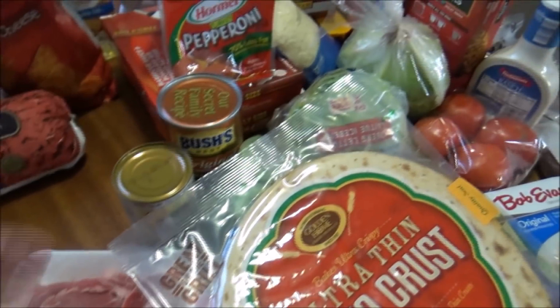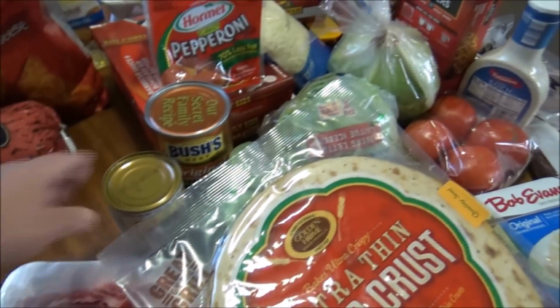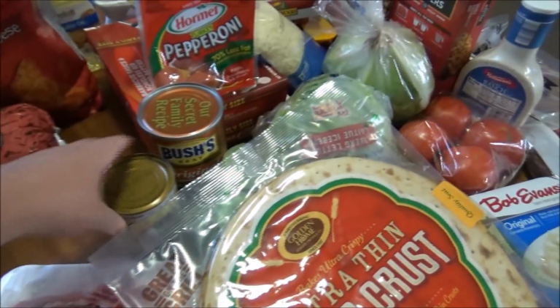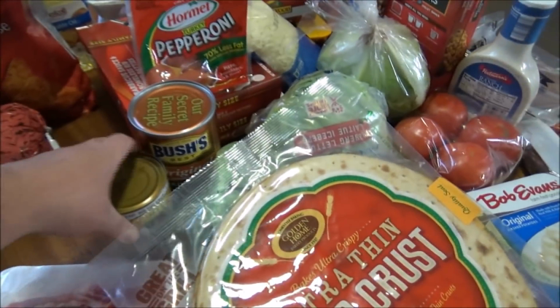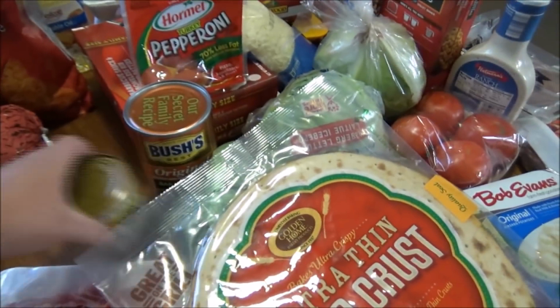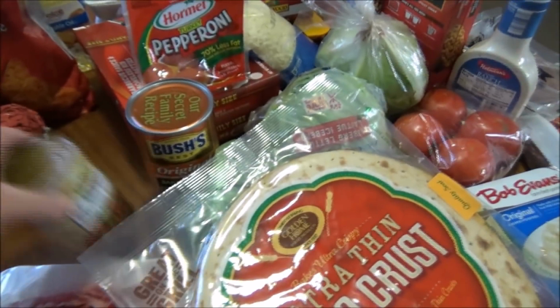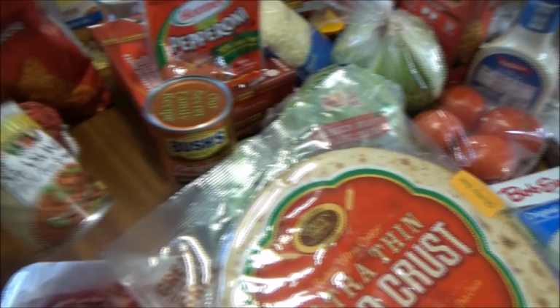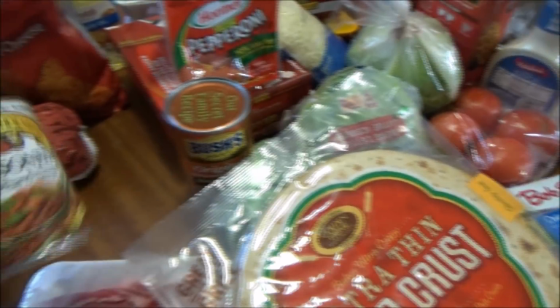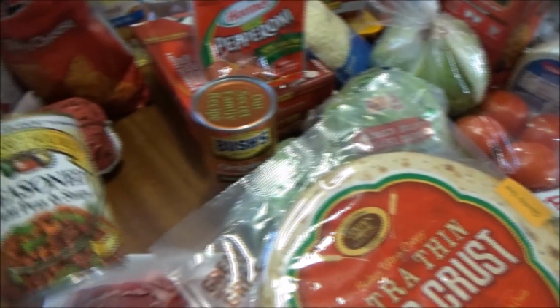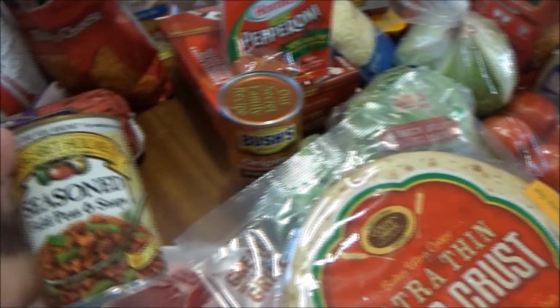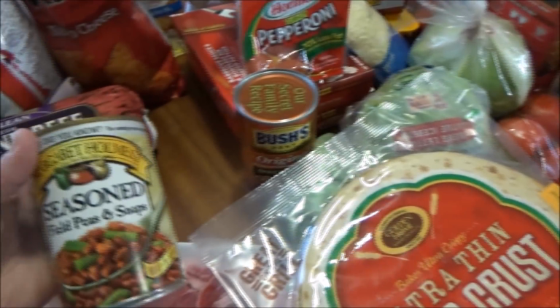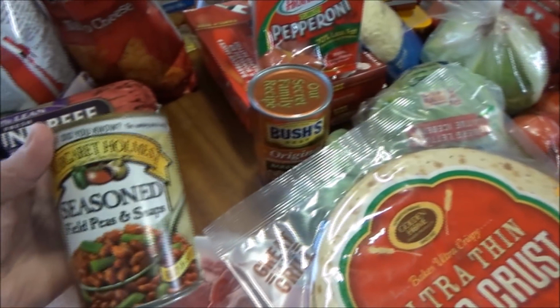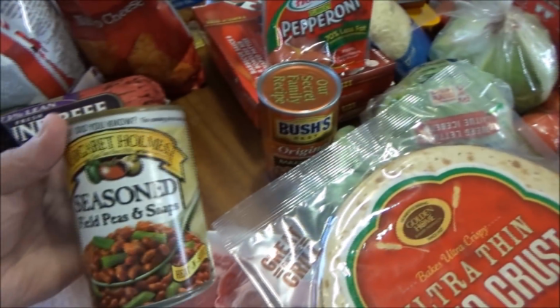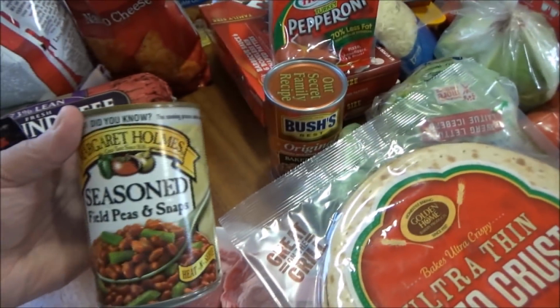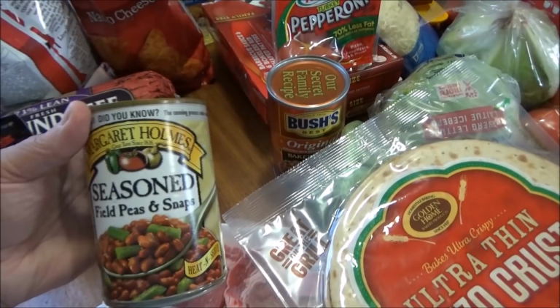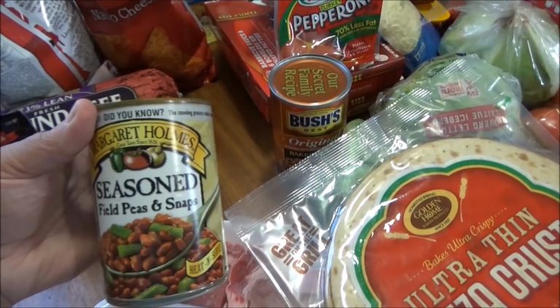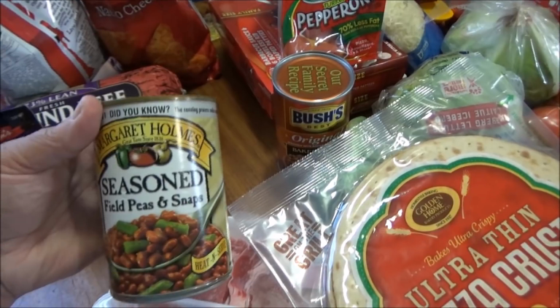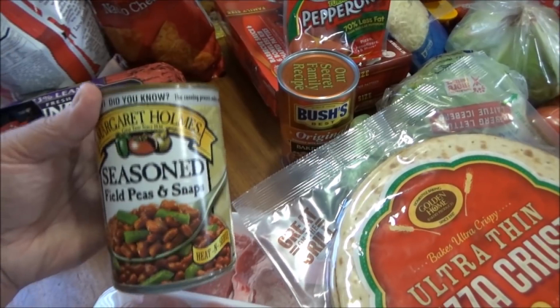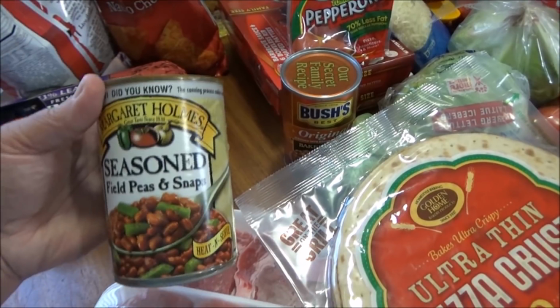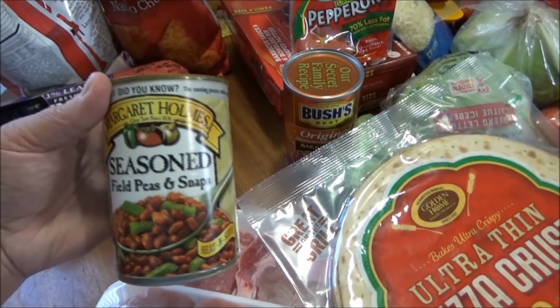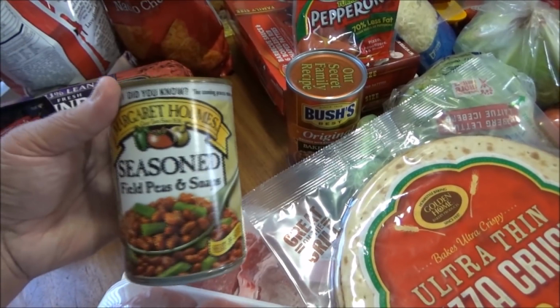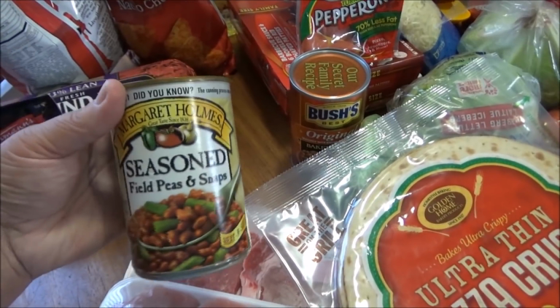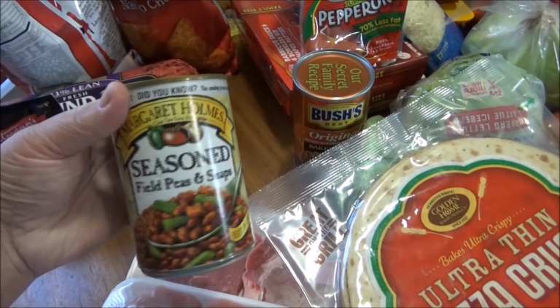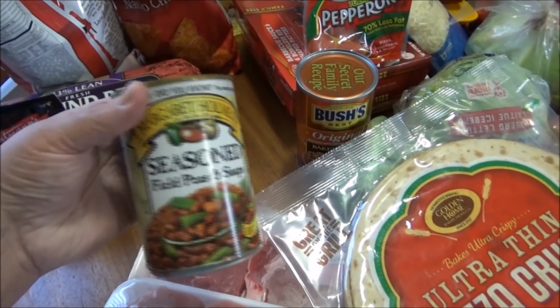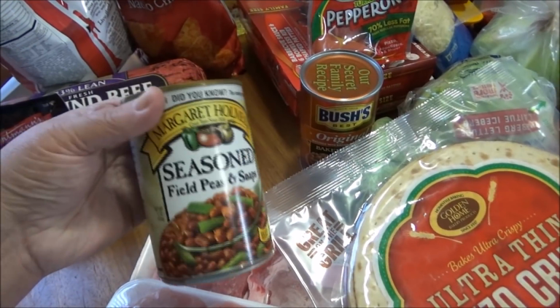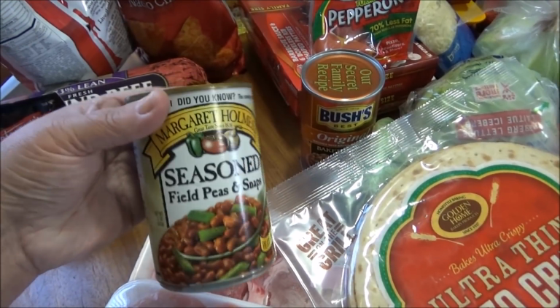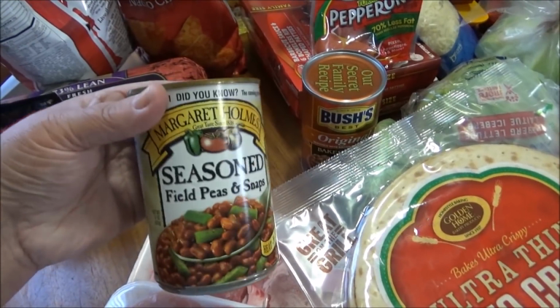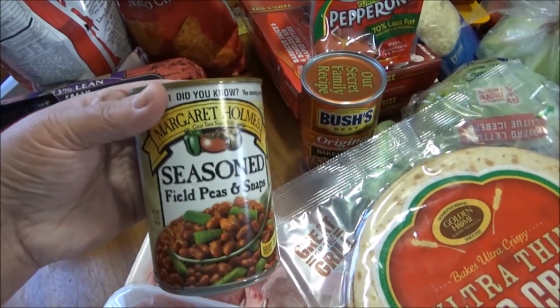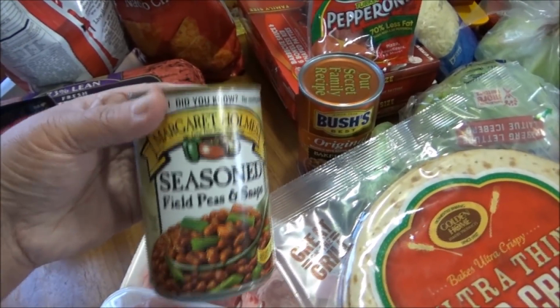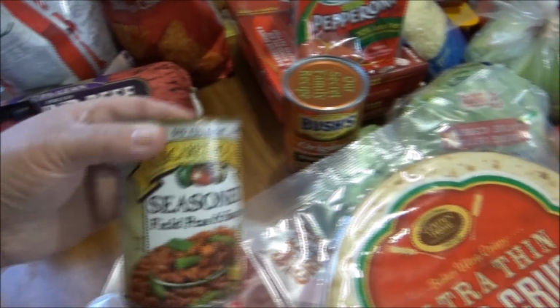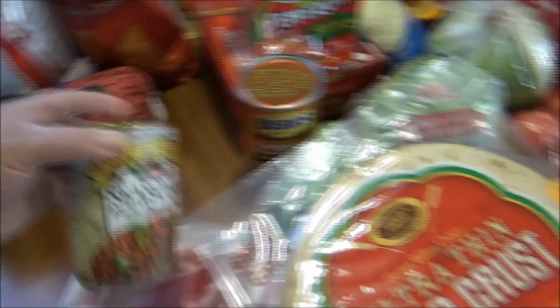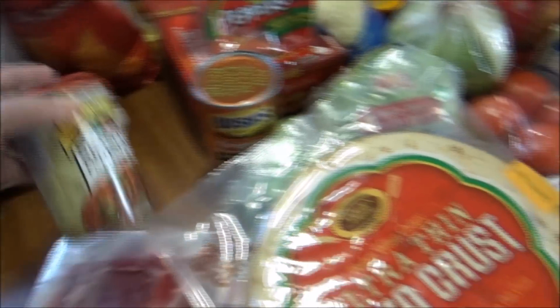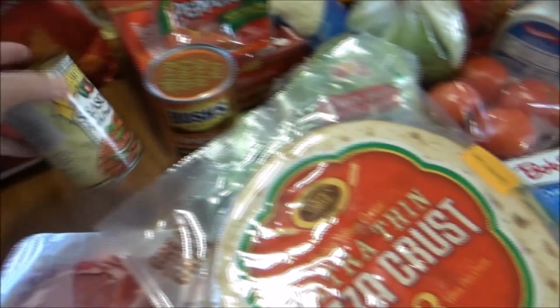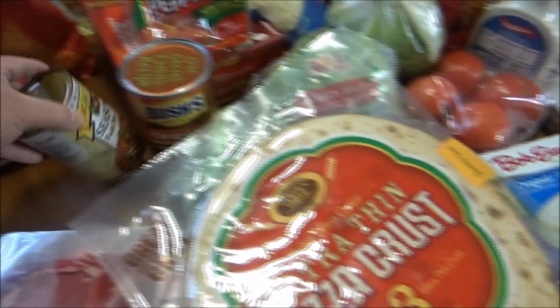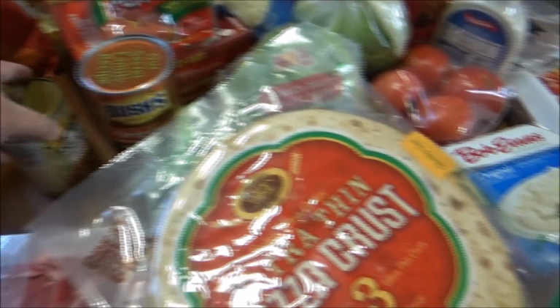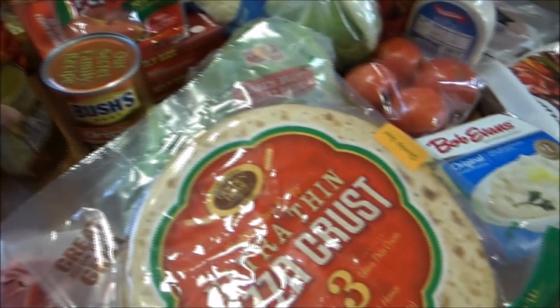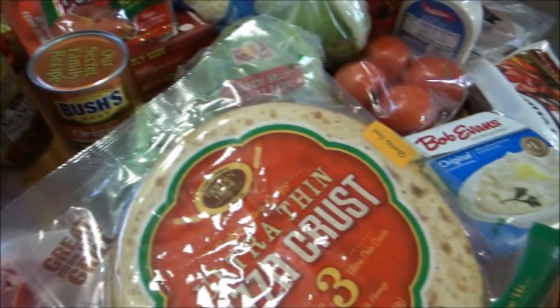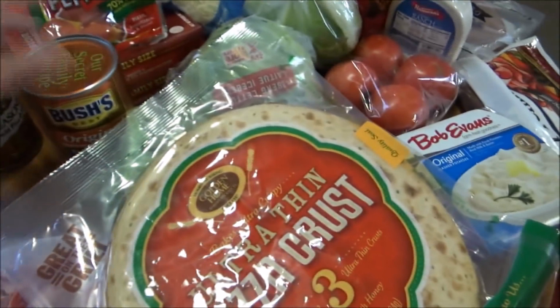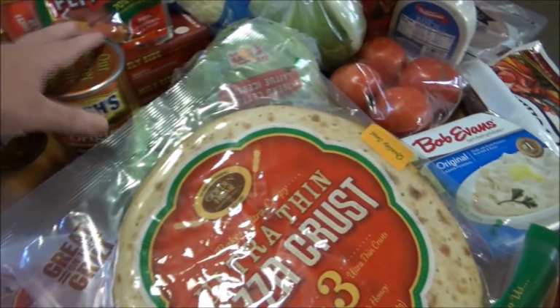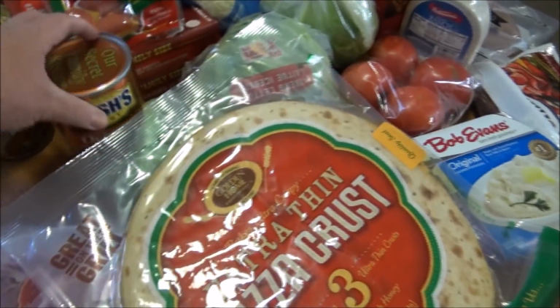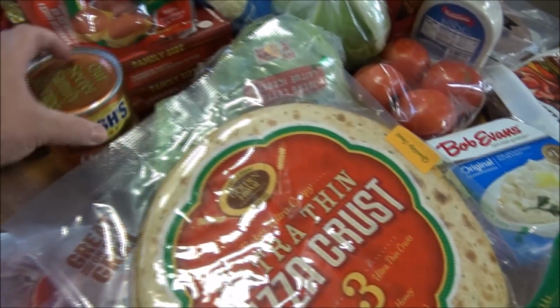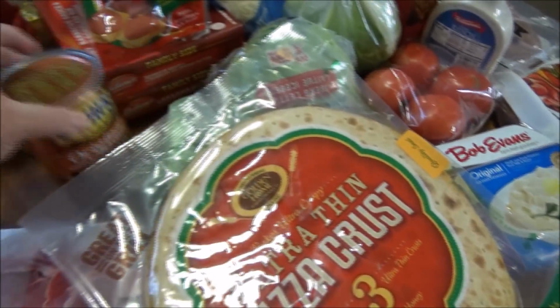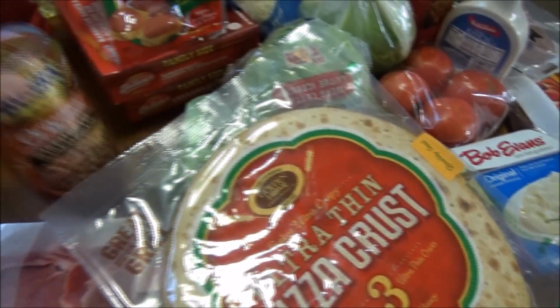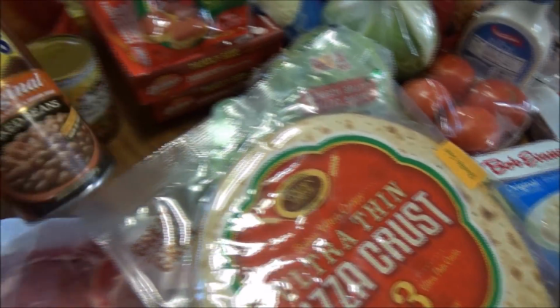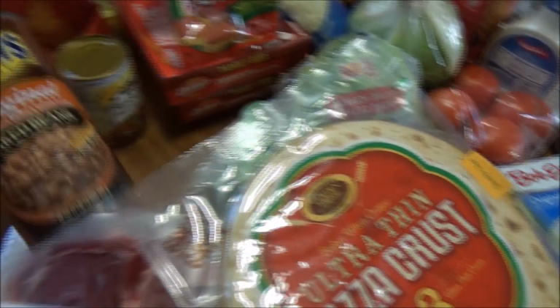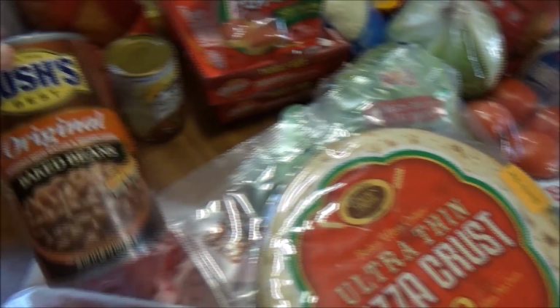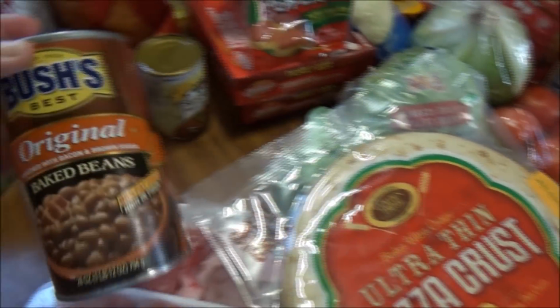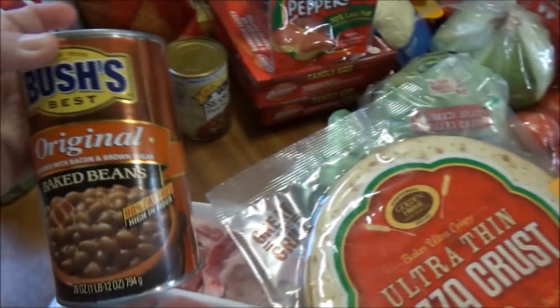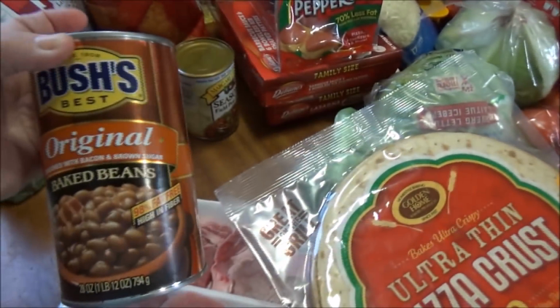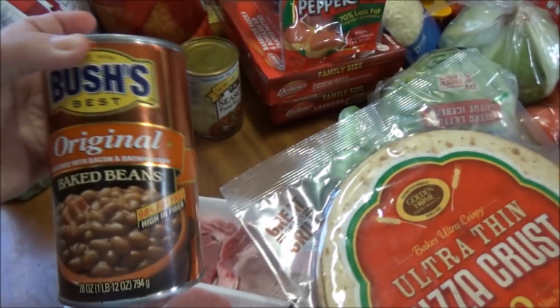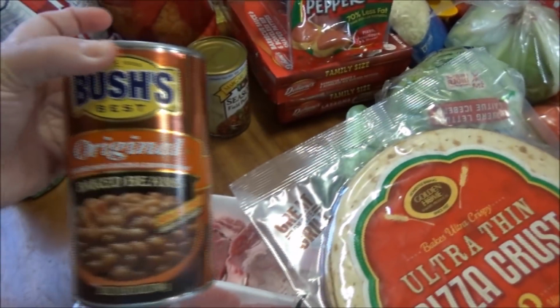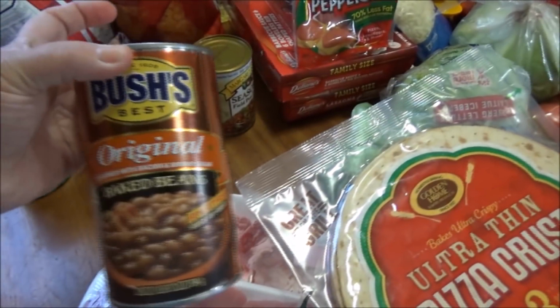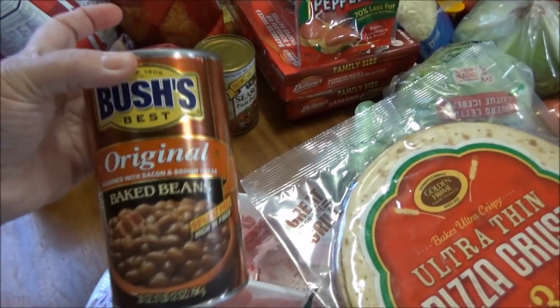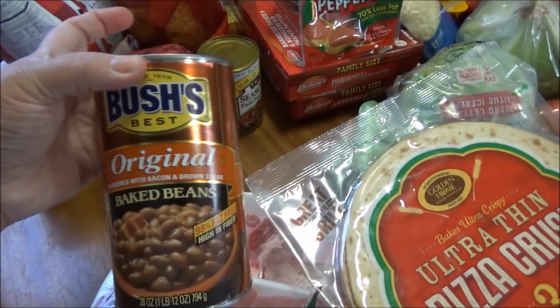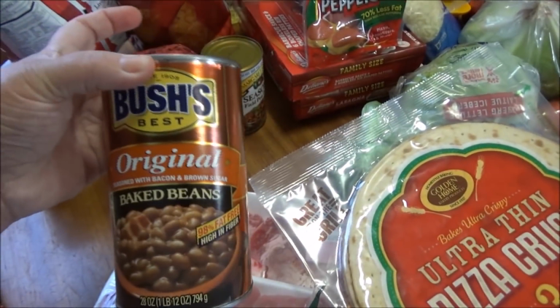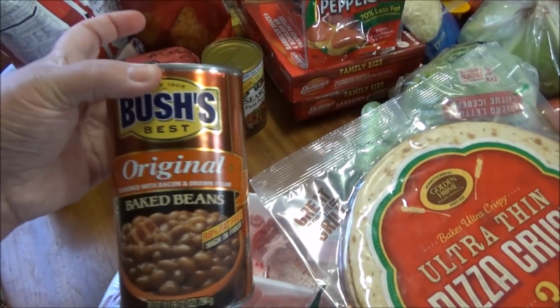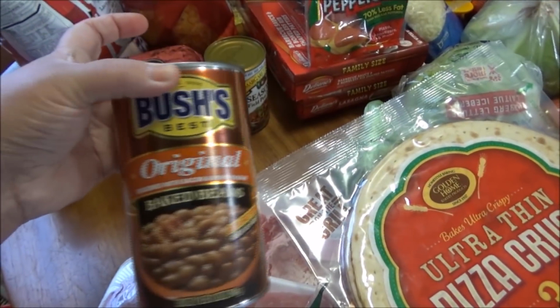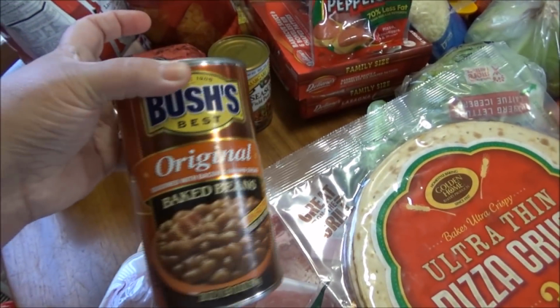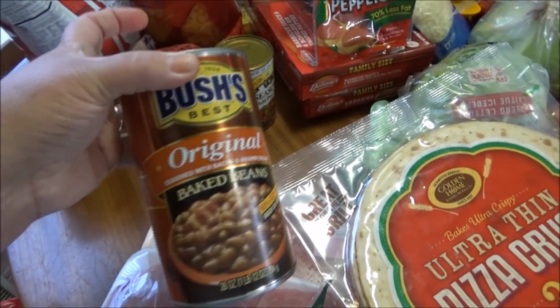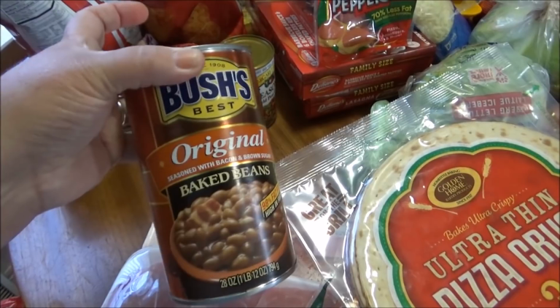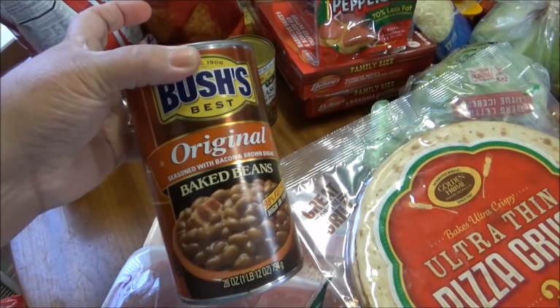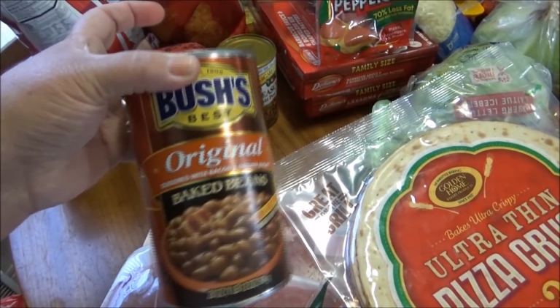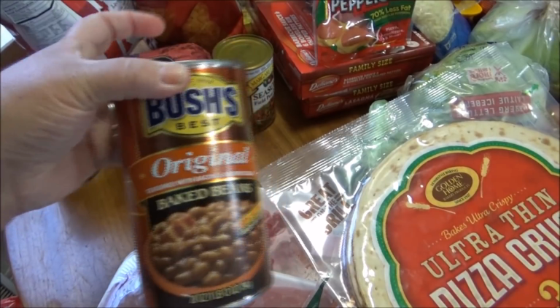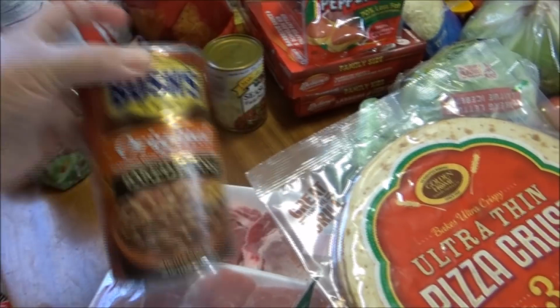I got some seasoned field peas with snaps, and some Bush's Original Baked Beans.